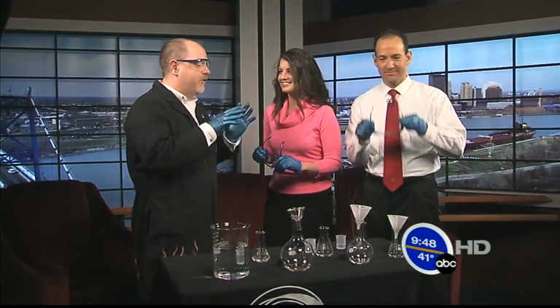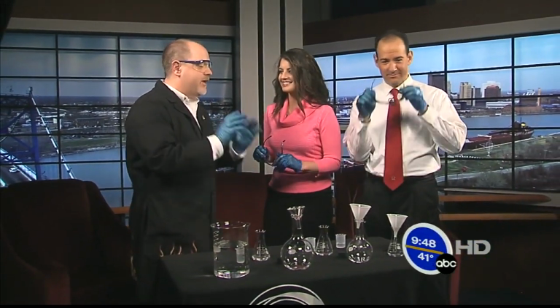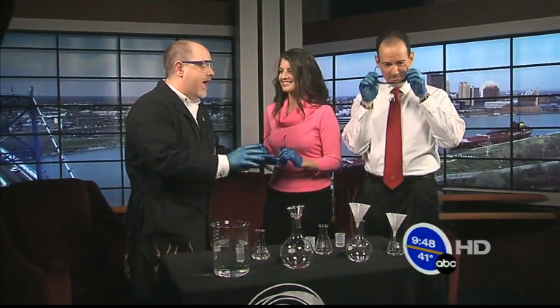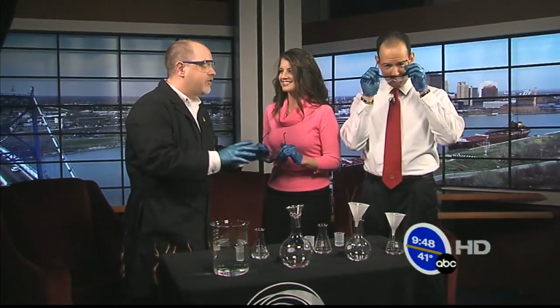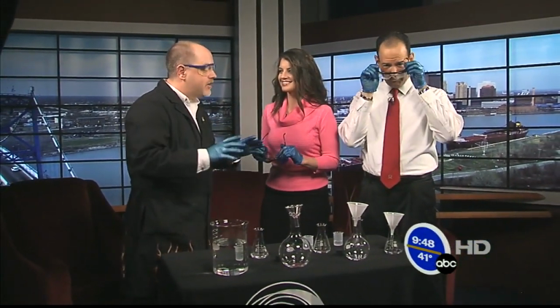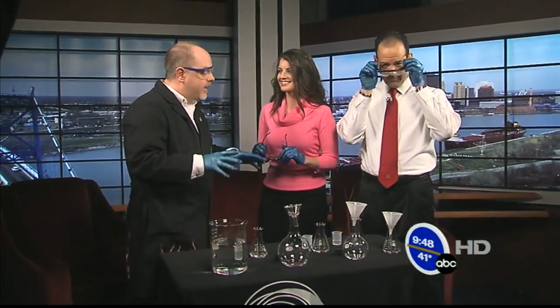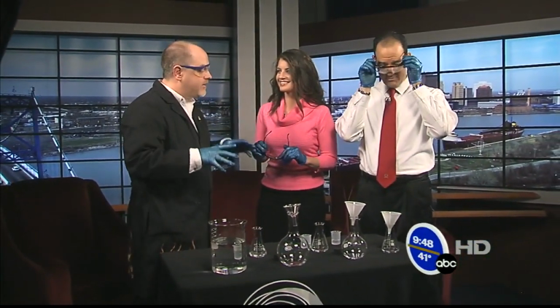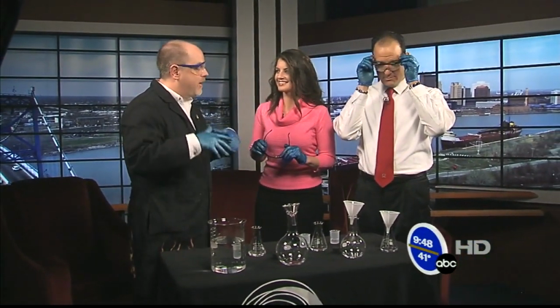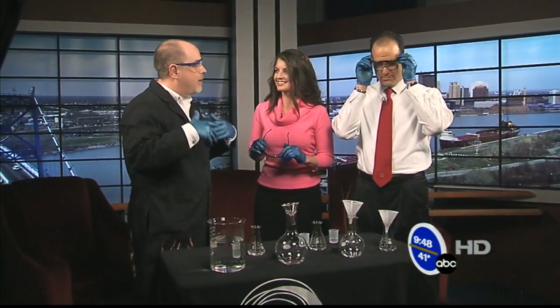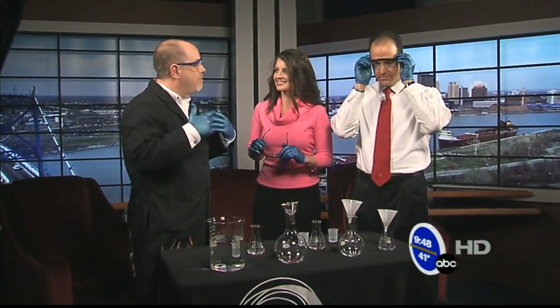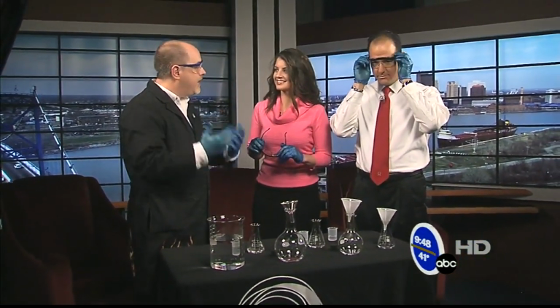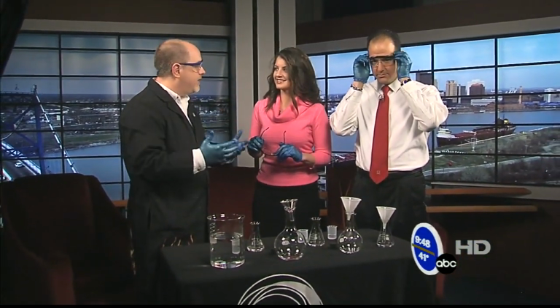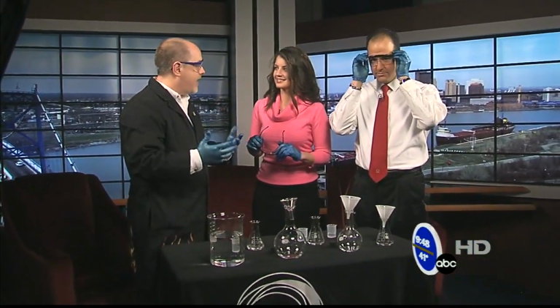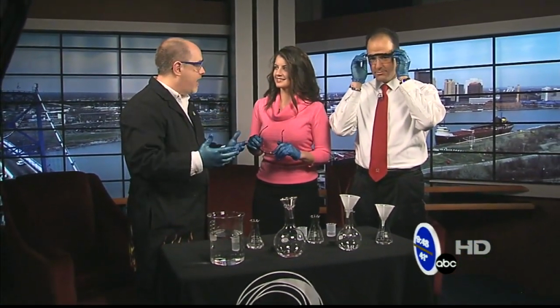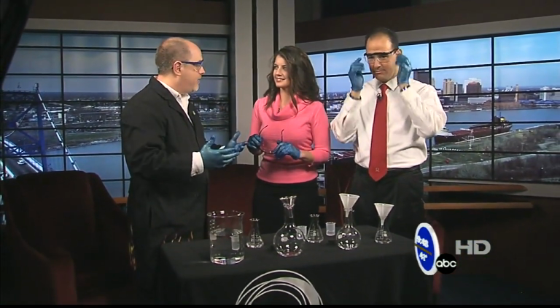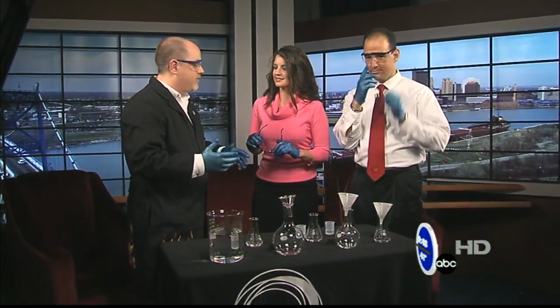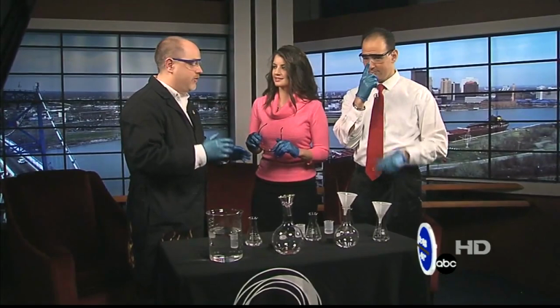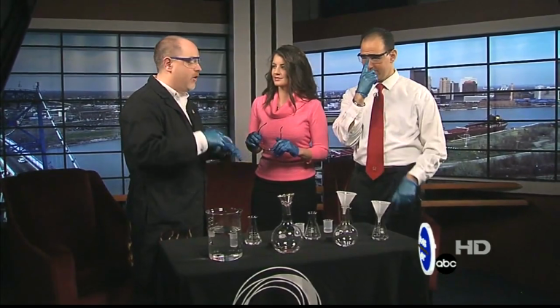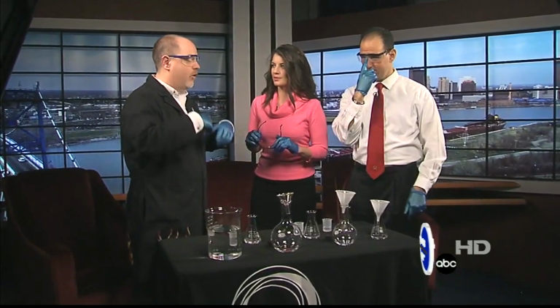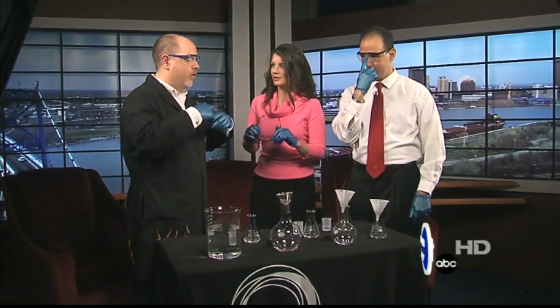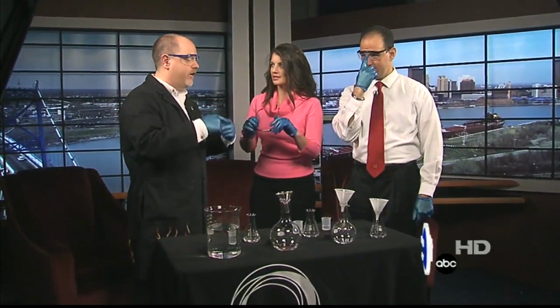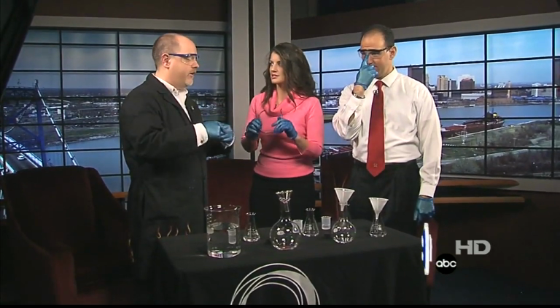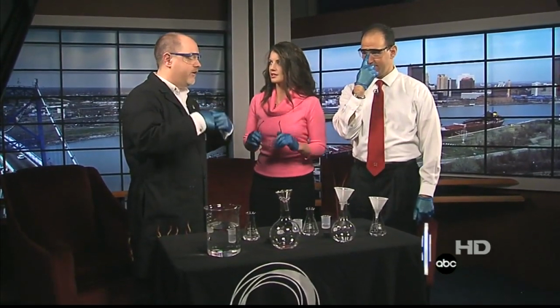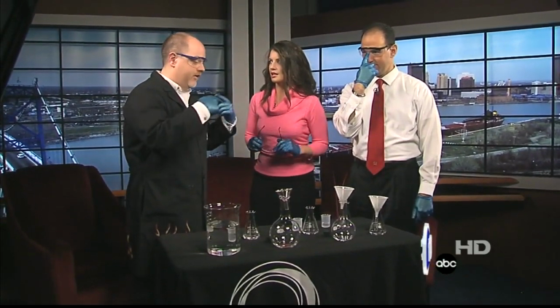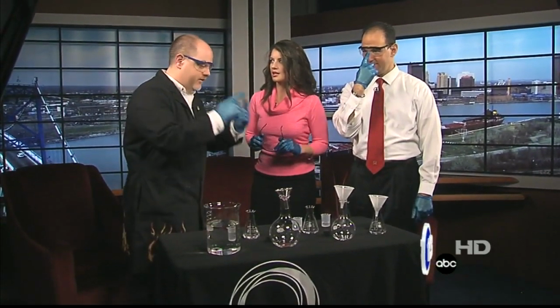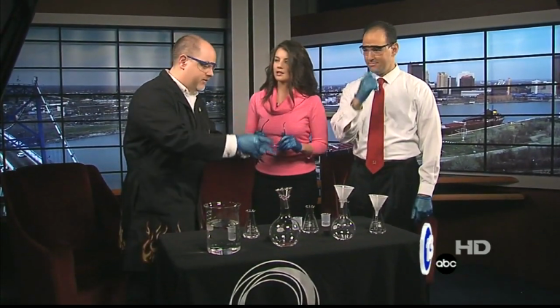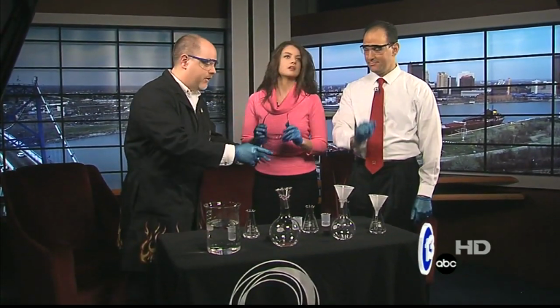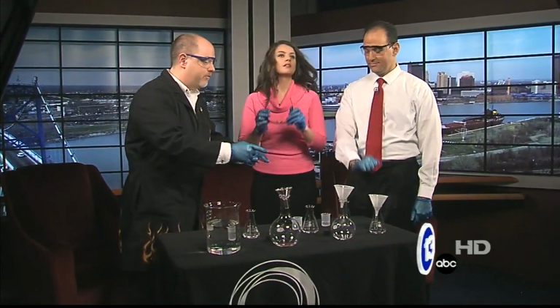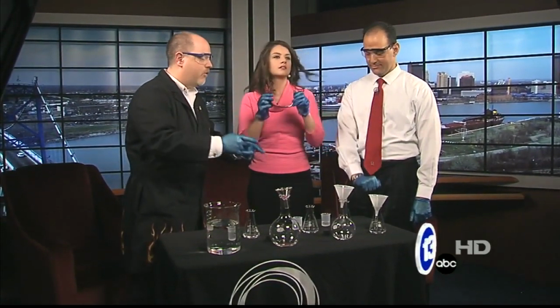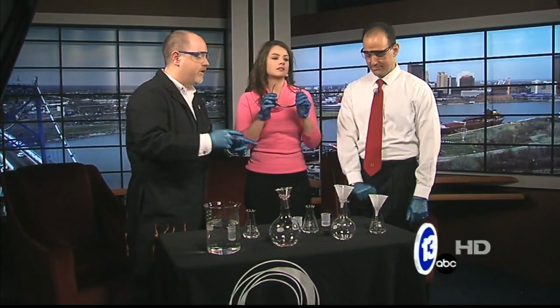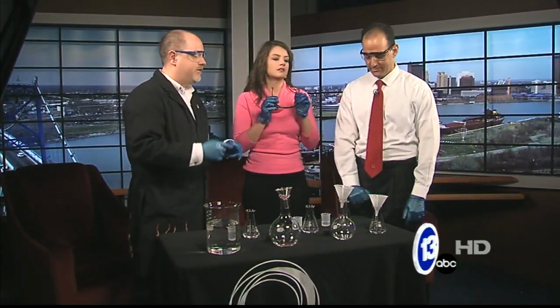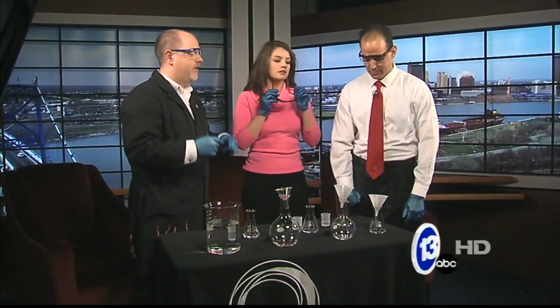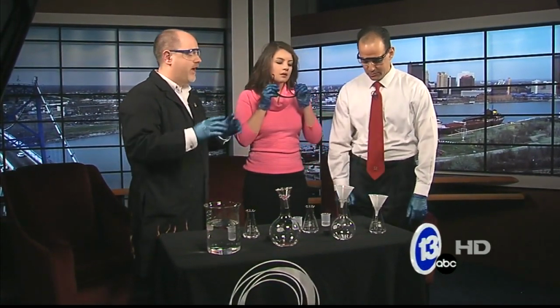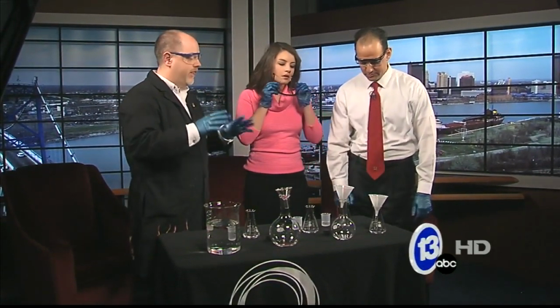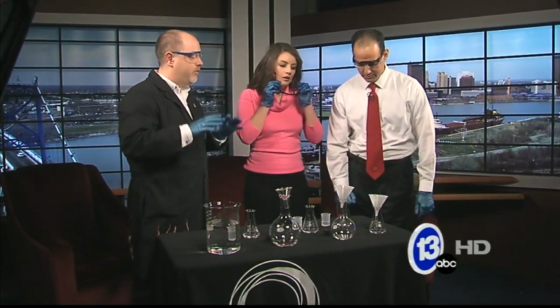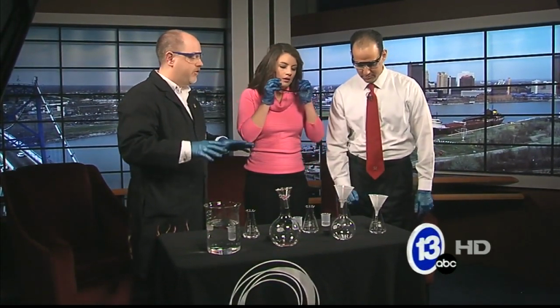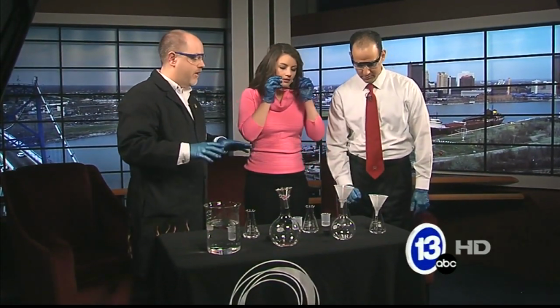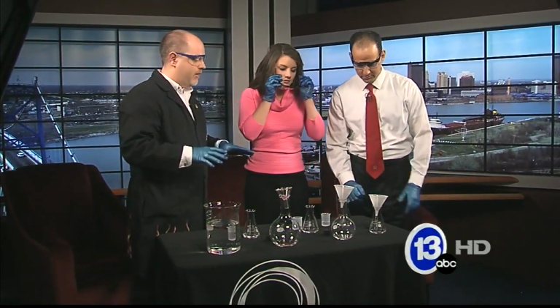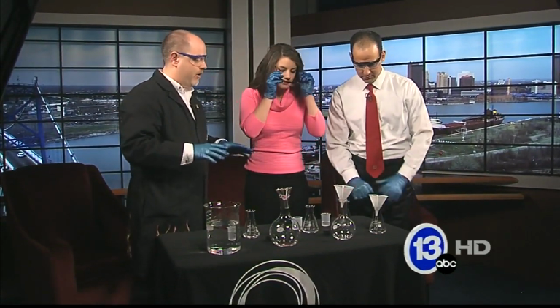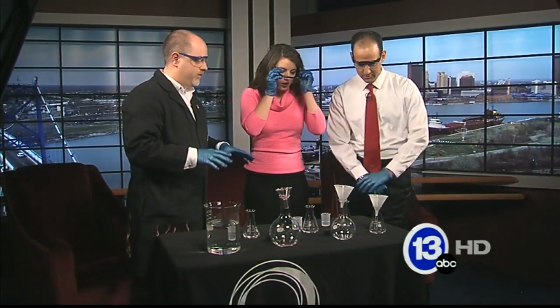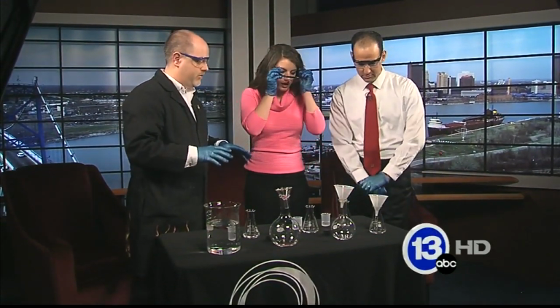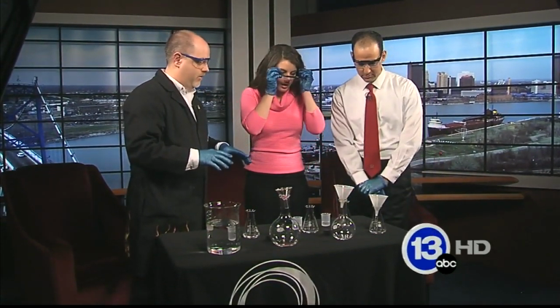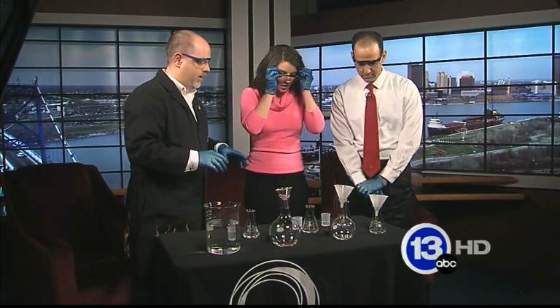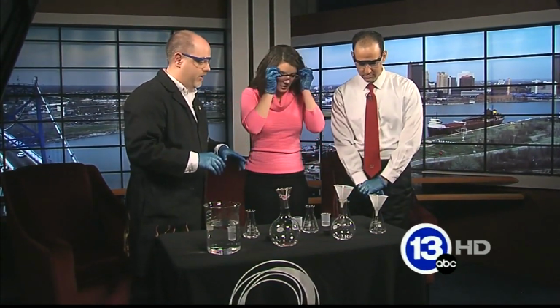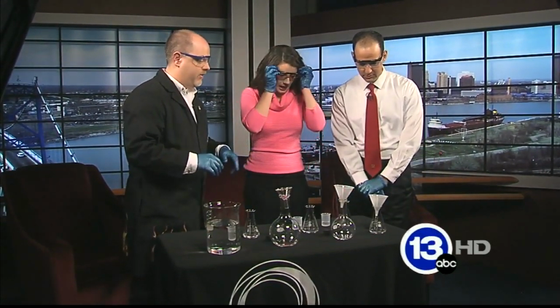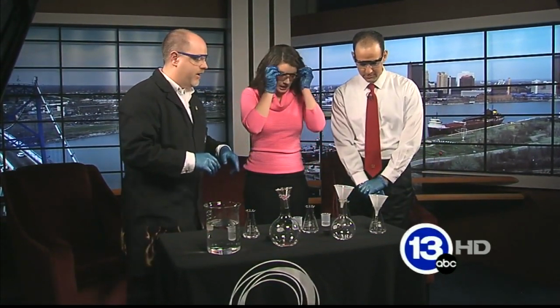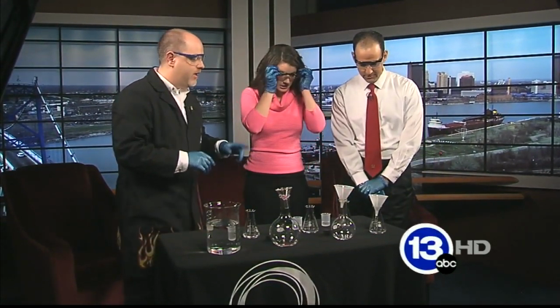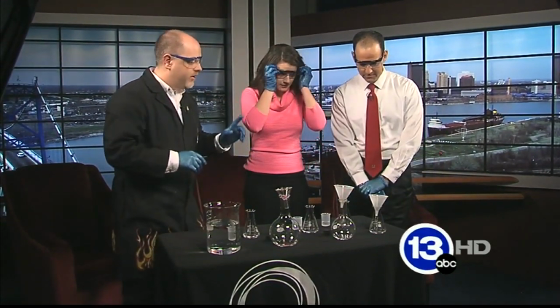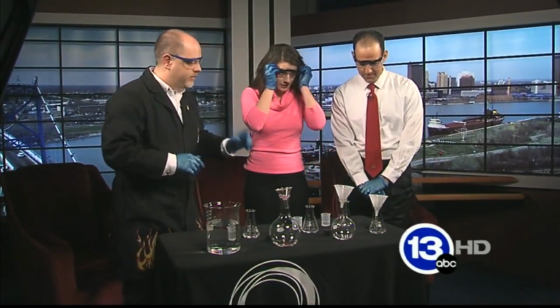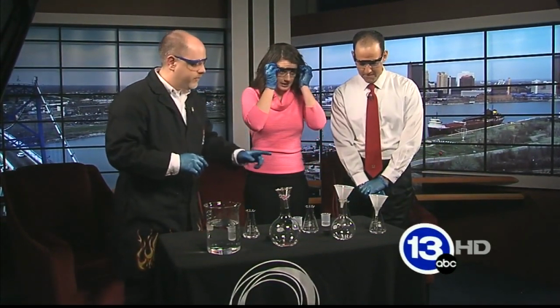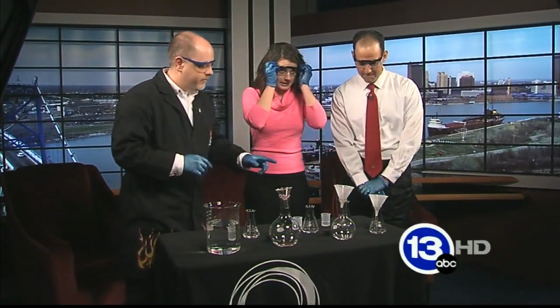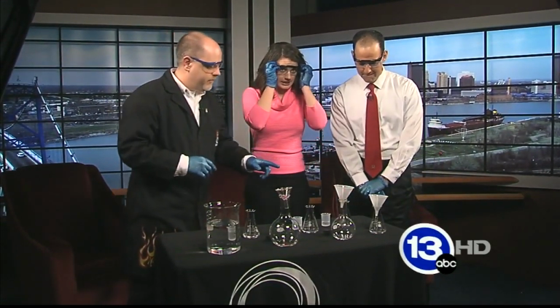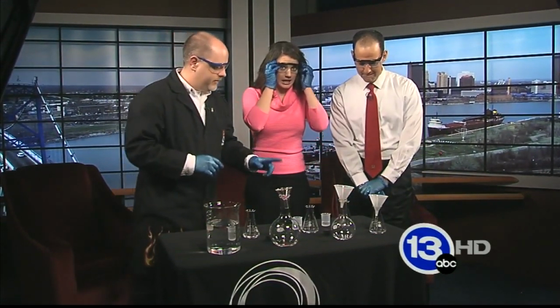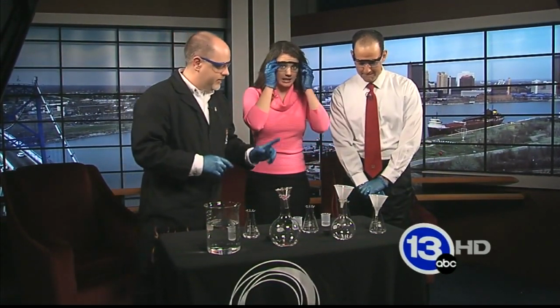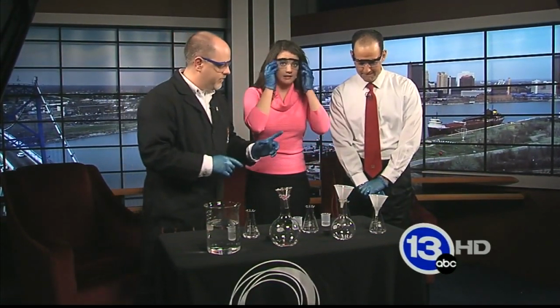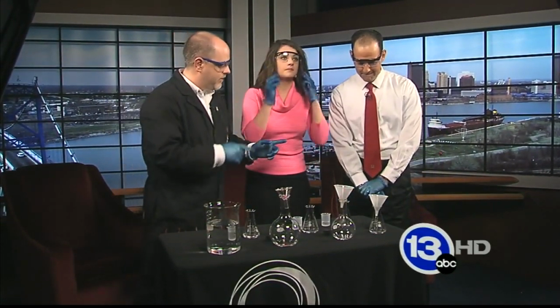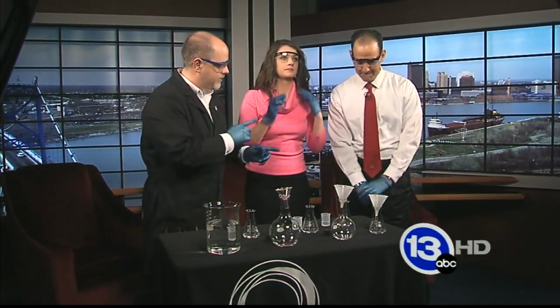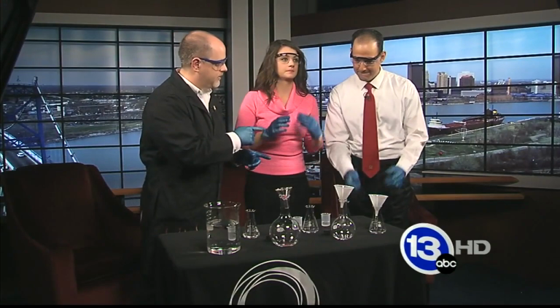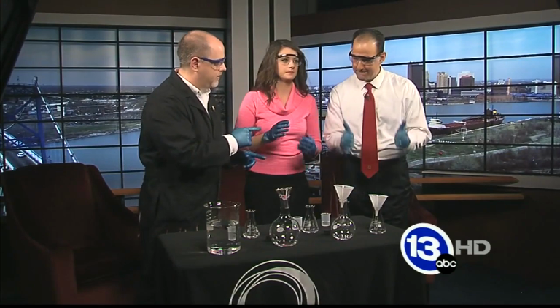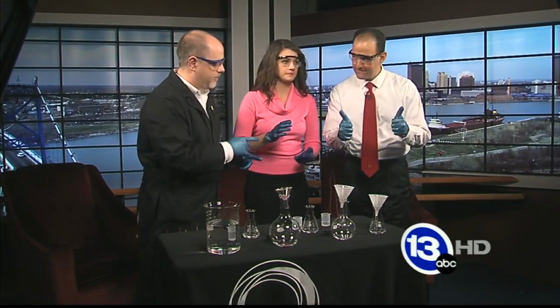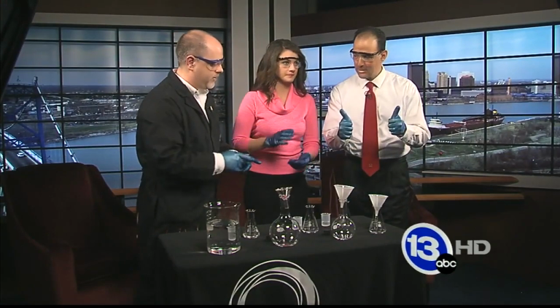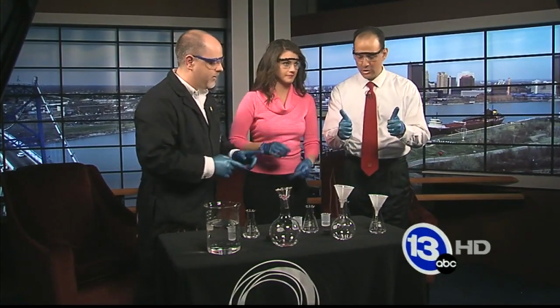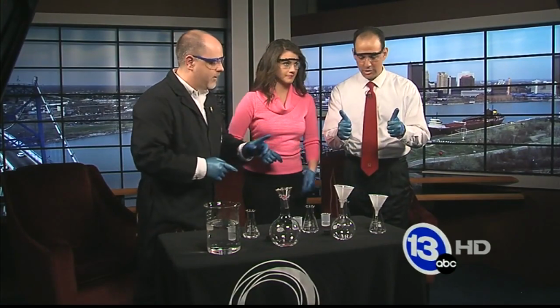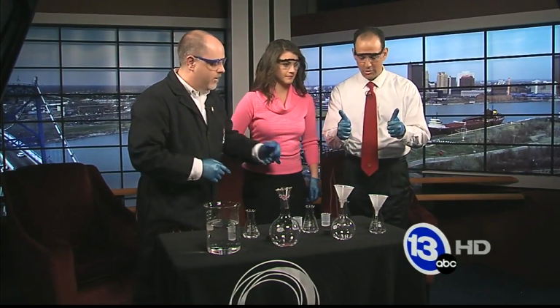Now the reaction takes about a minute to happen, so we better get started. We're going to start pouring stuff and then we'll talk about what's going on. Safety glasses and gloves on — good to go.